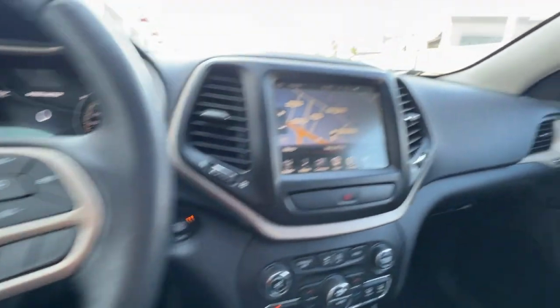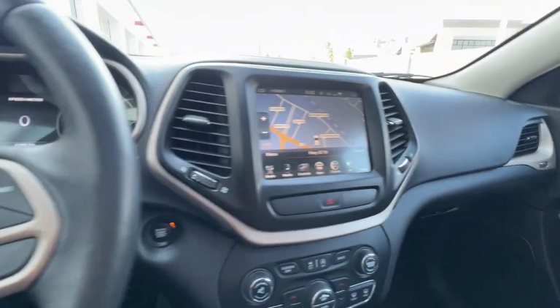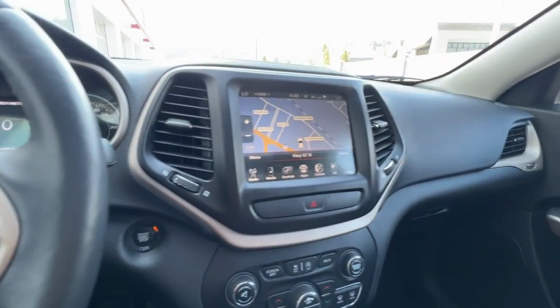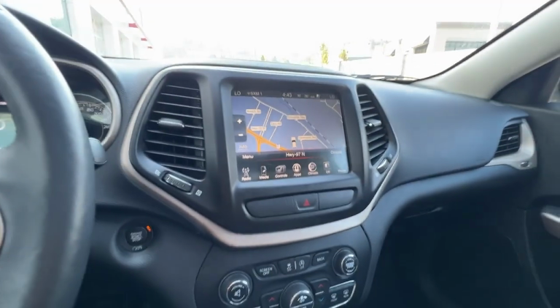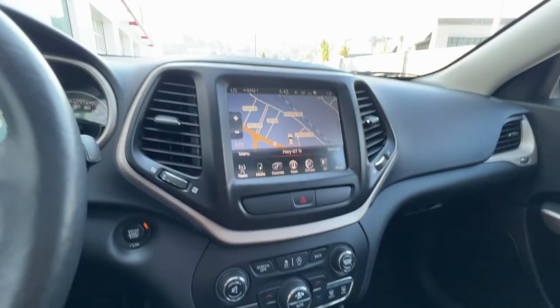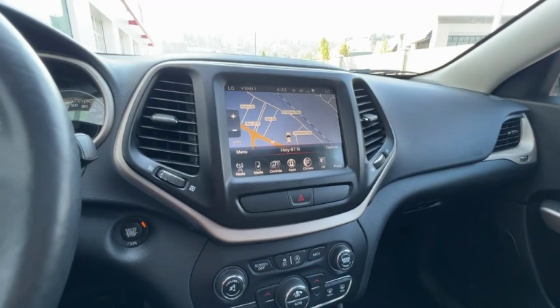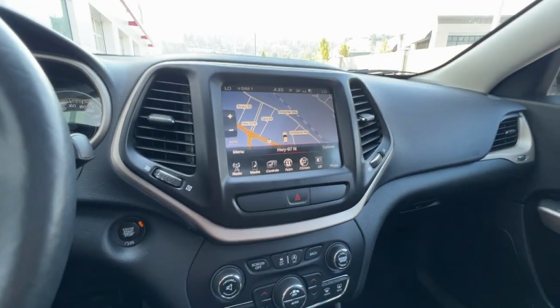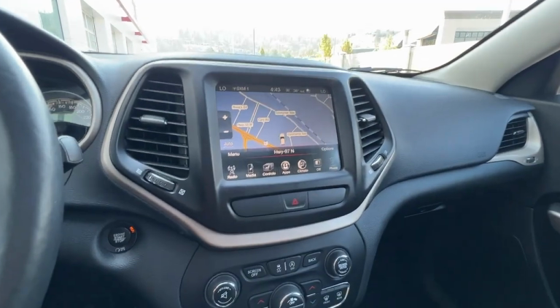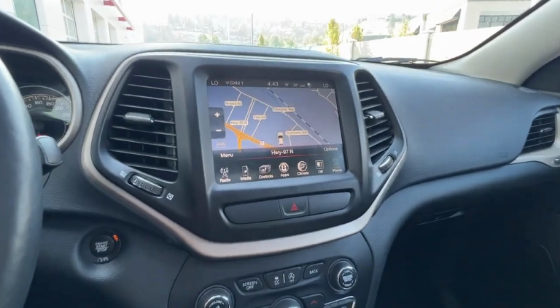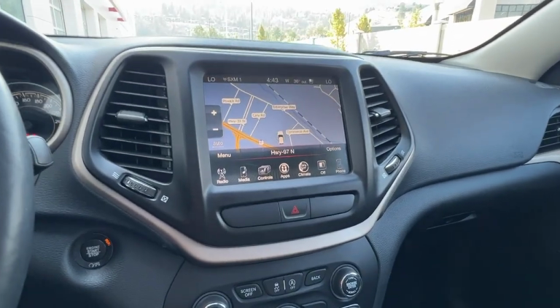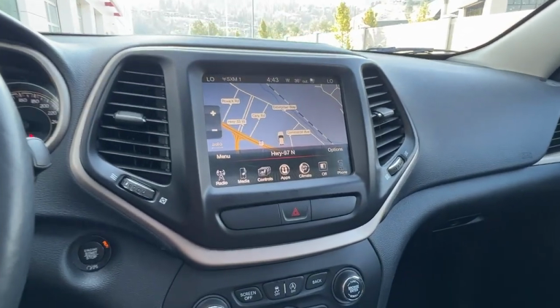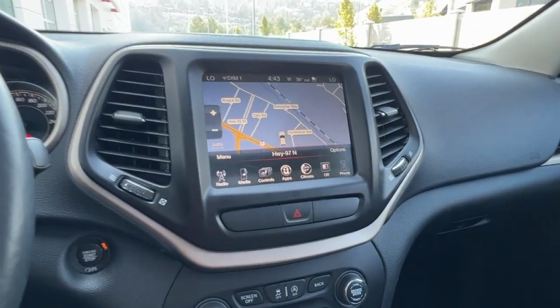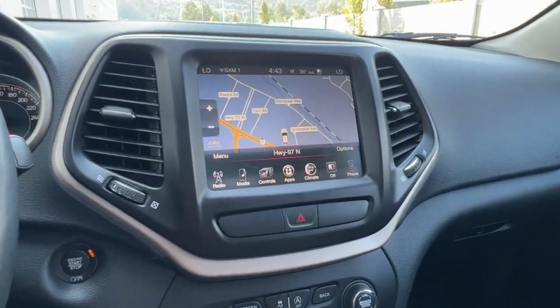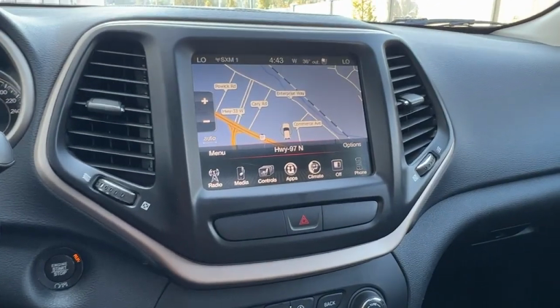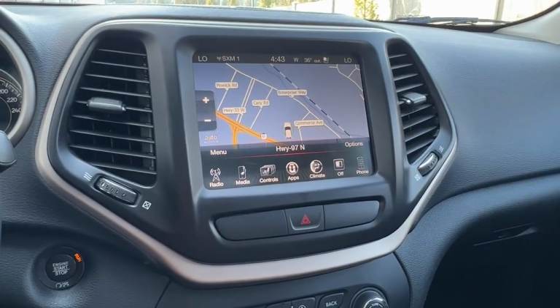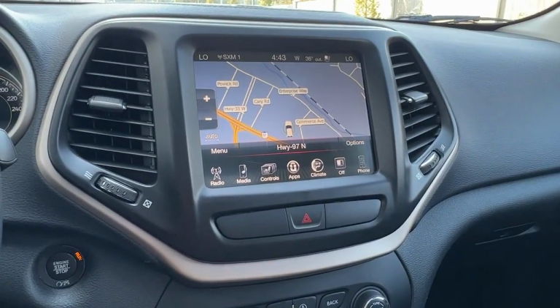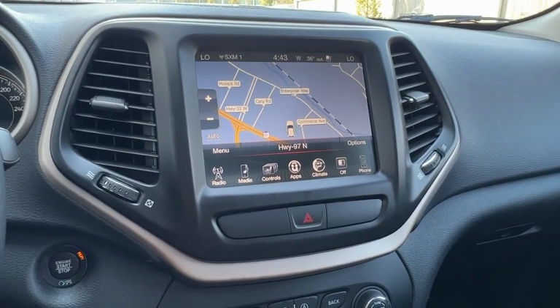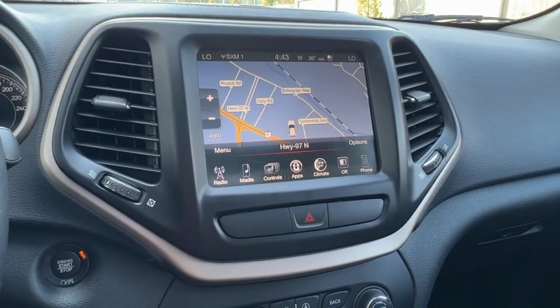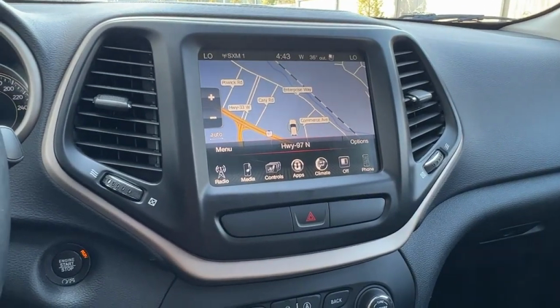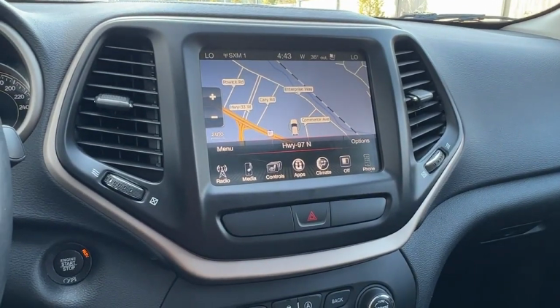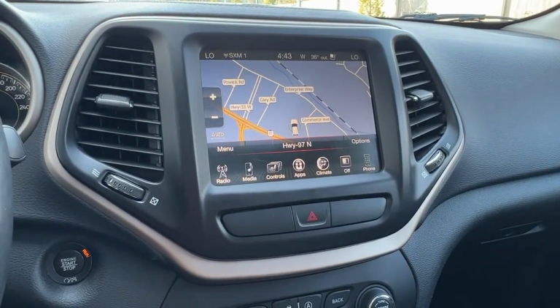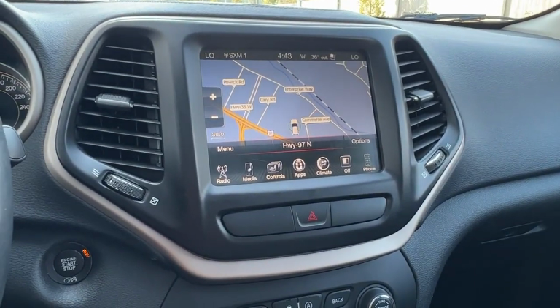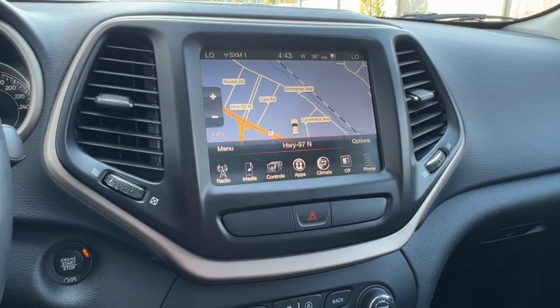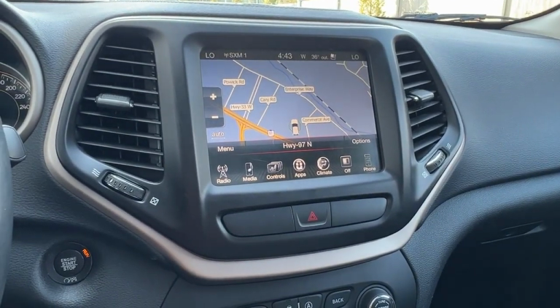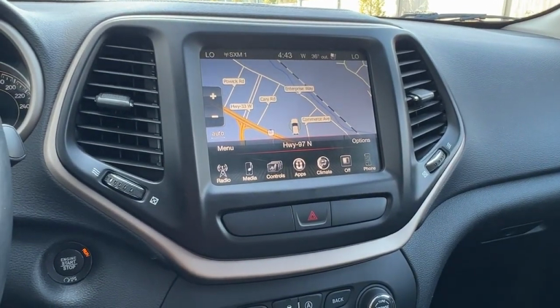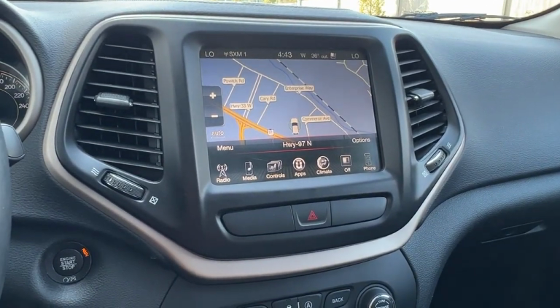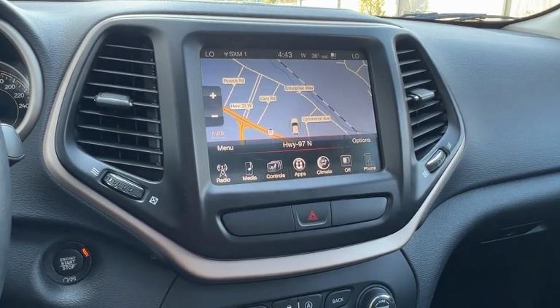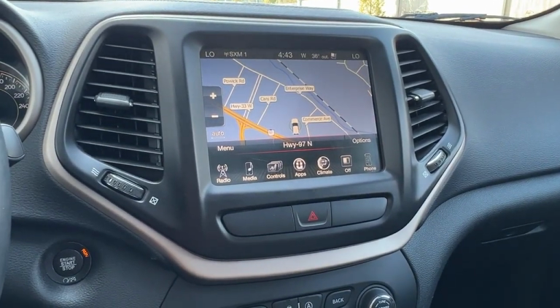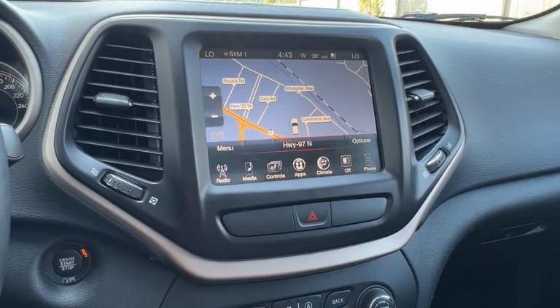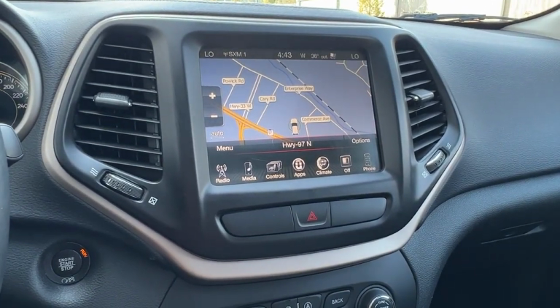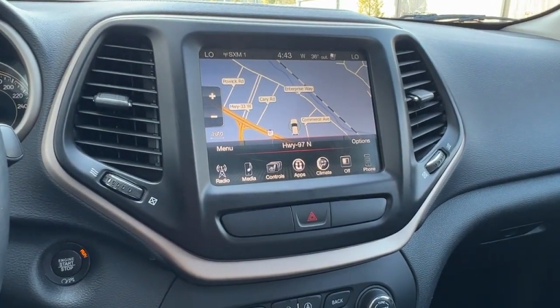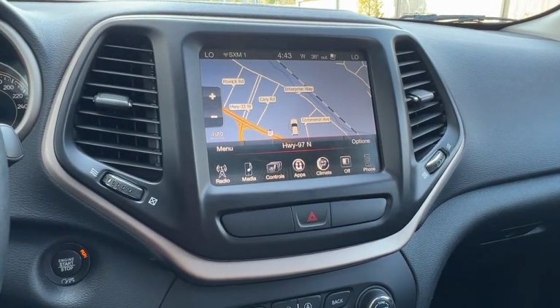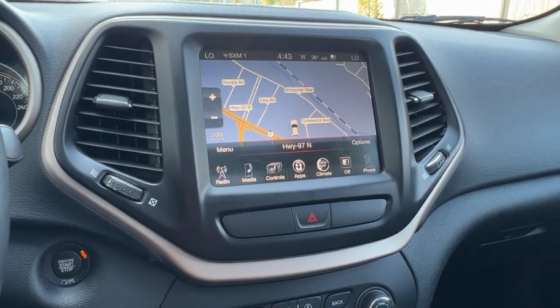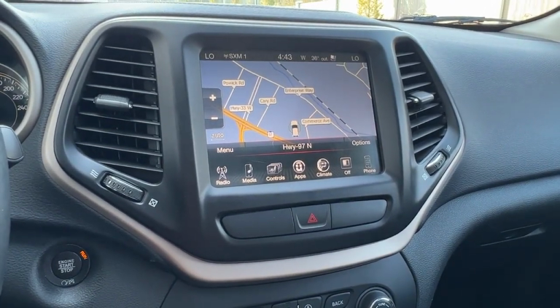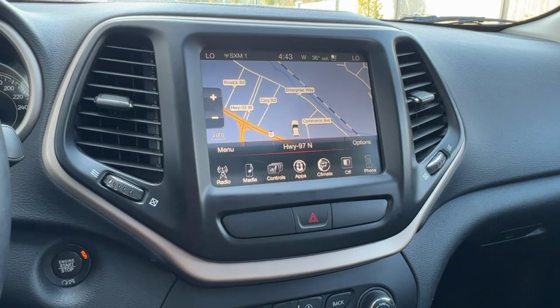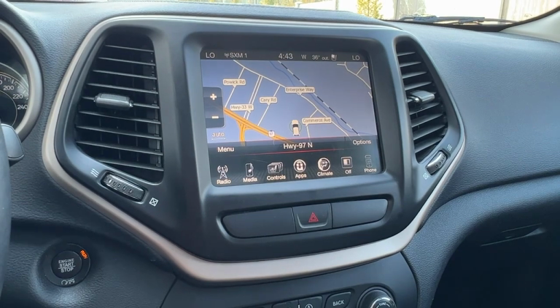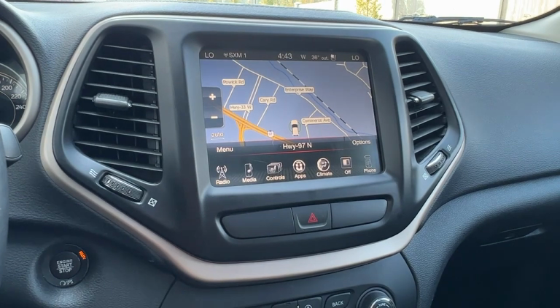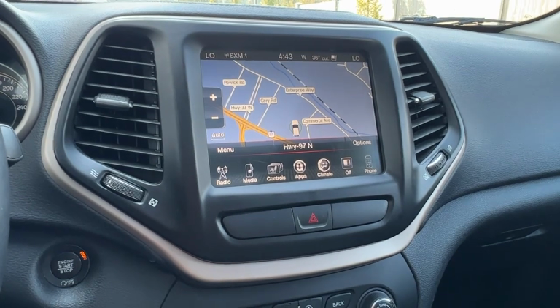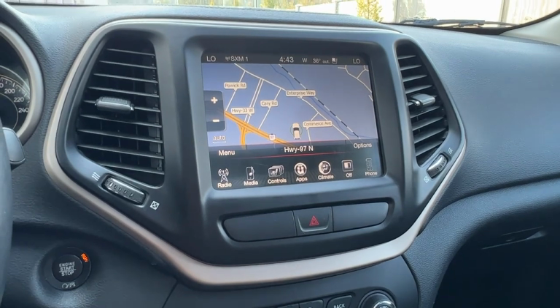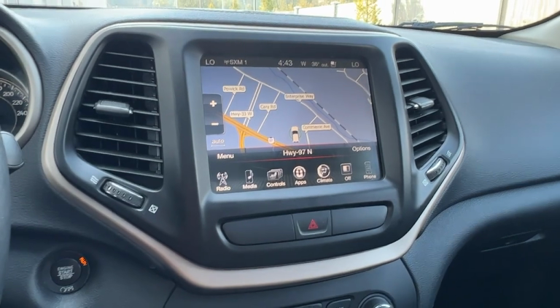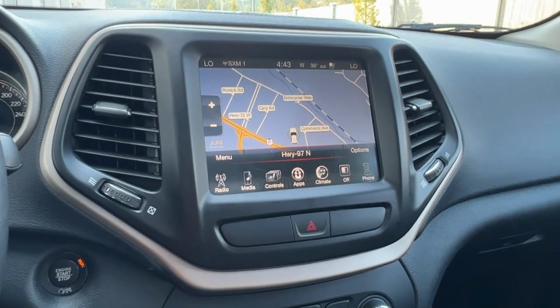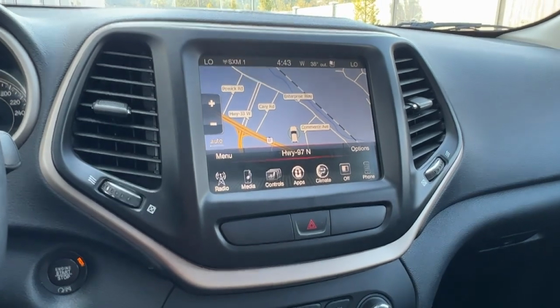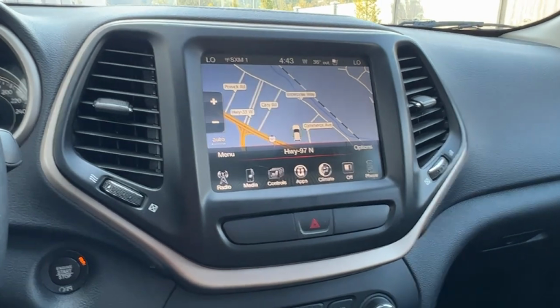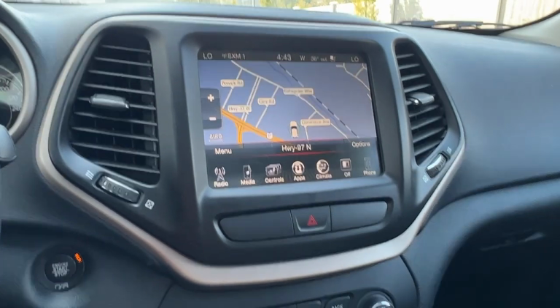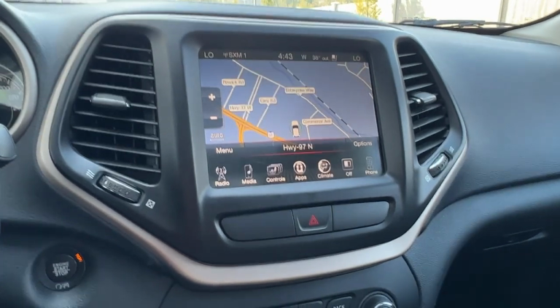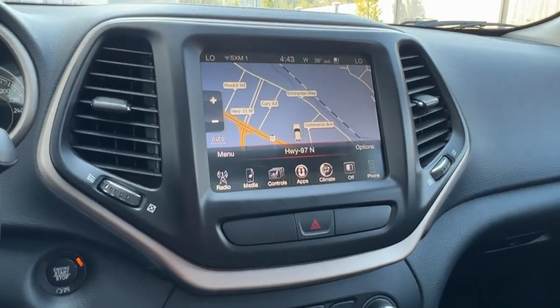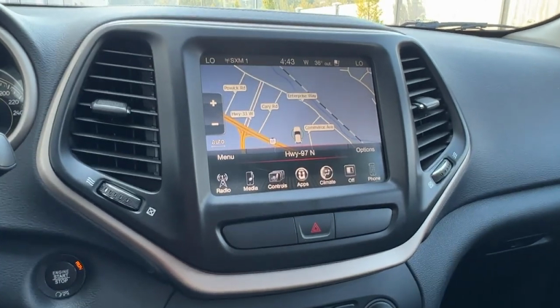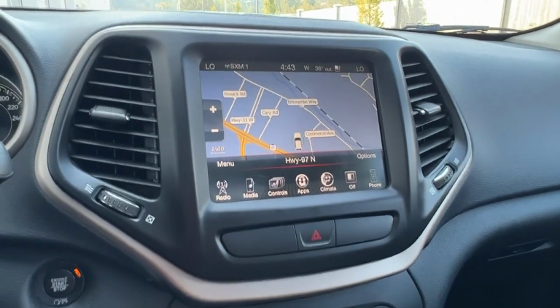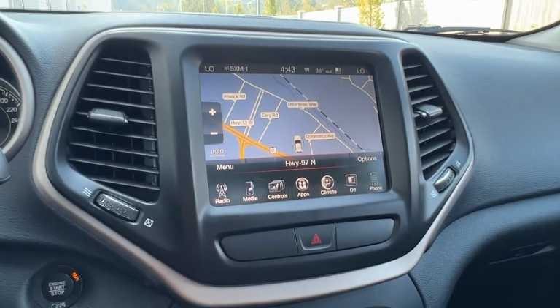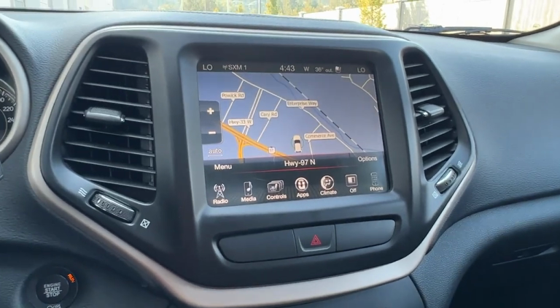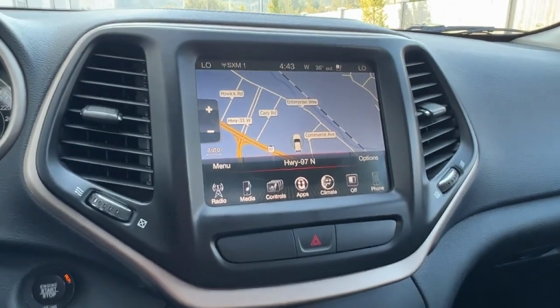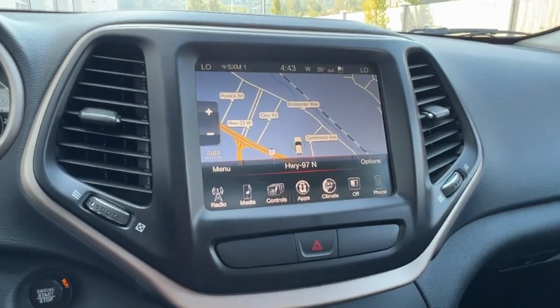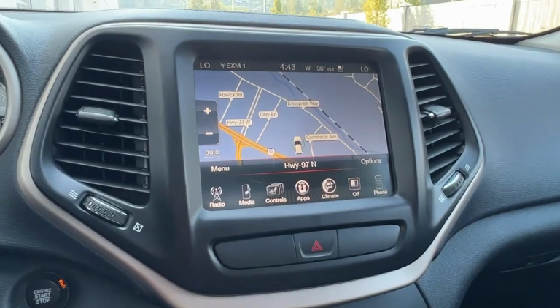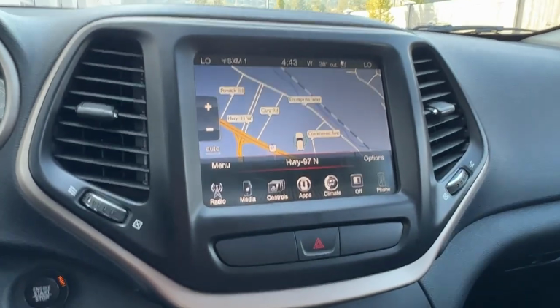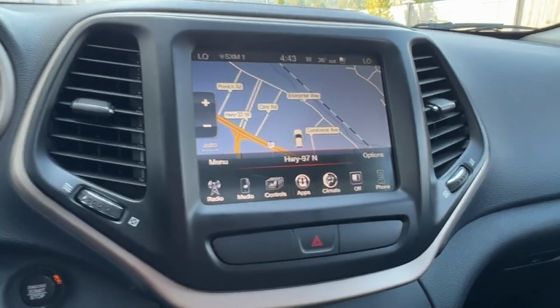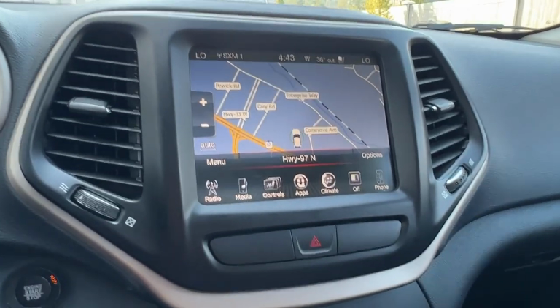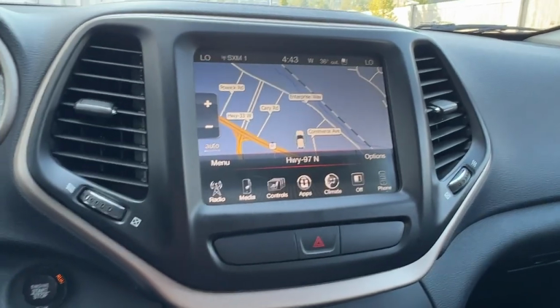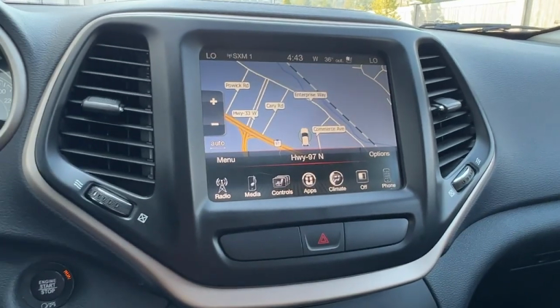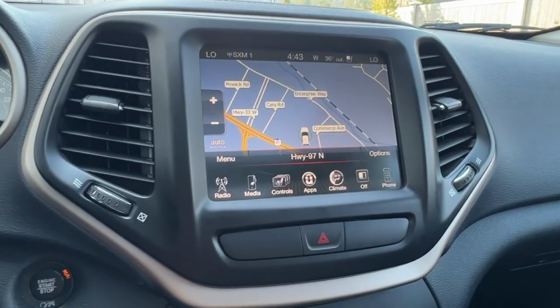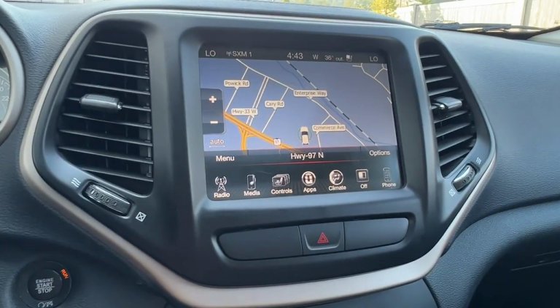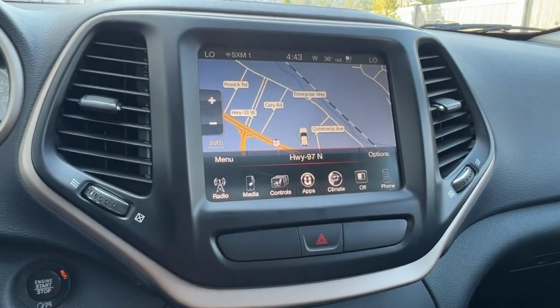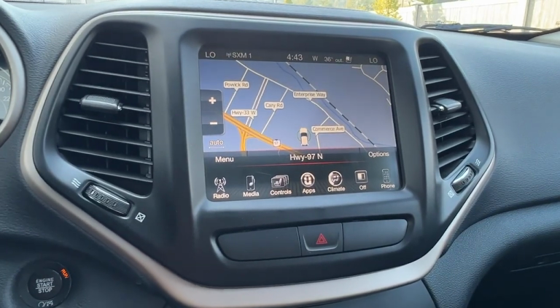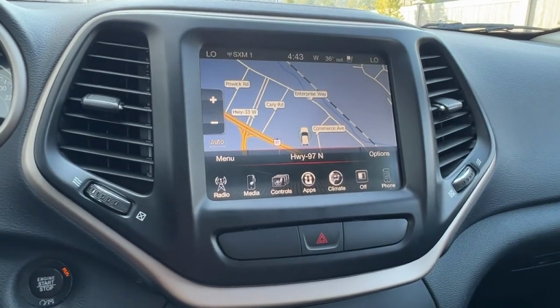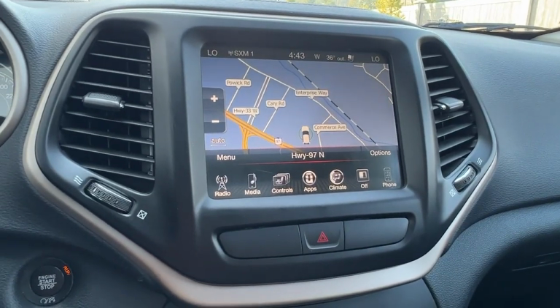In the center console we've got a full navigation system as well as an AM FM stereo with Sirius satellite radio and Bluetooth.